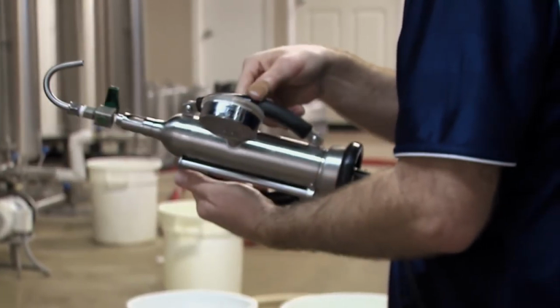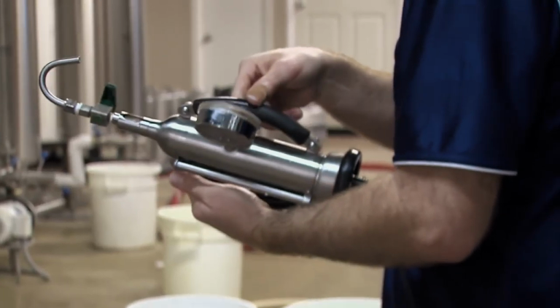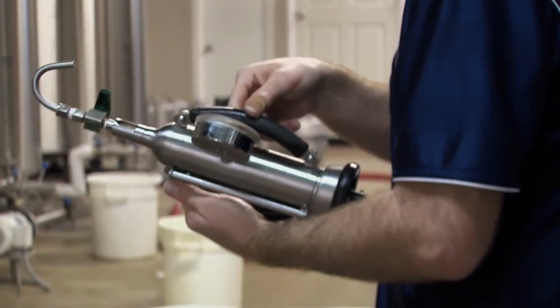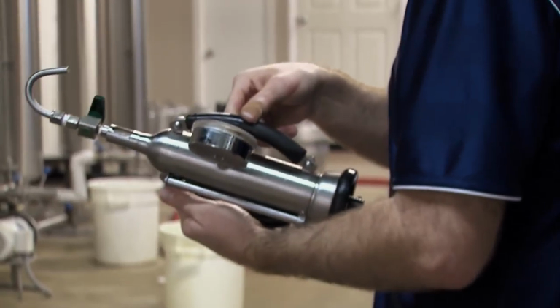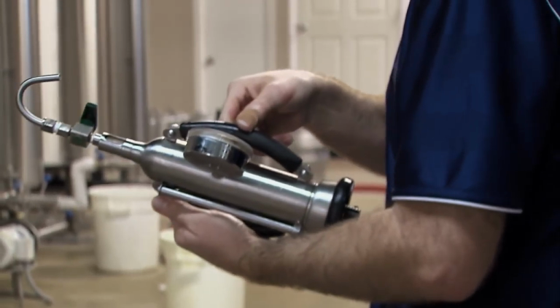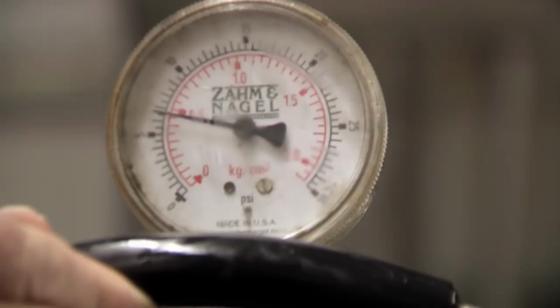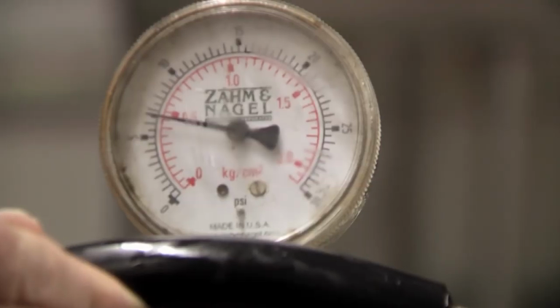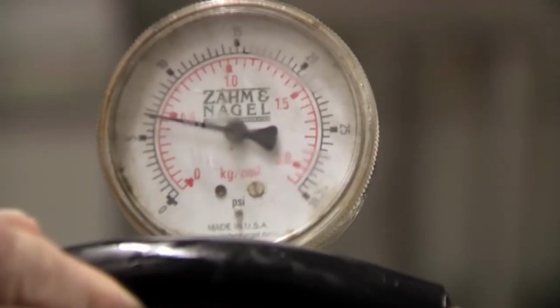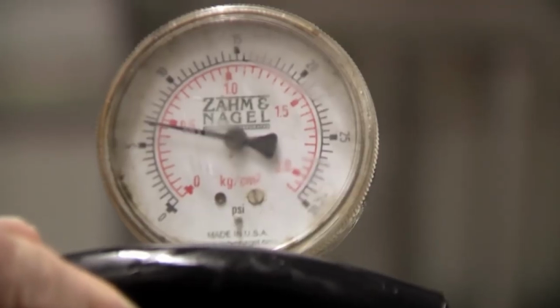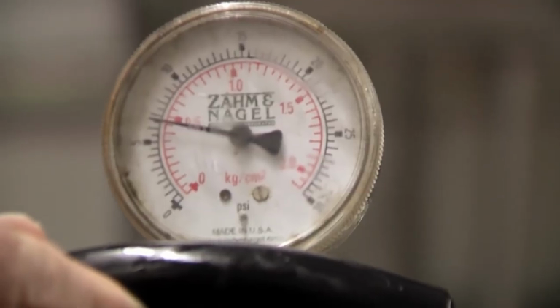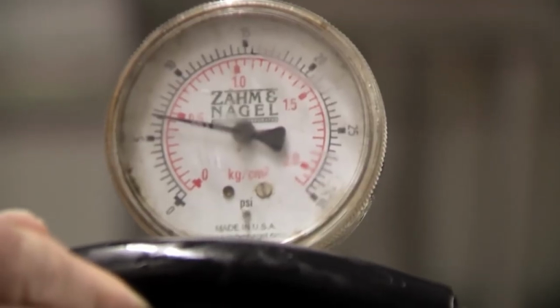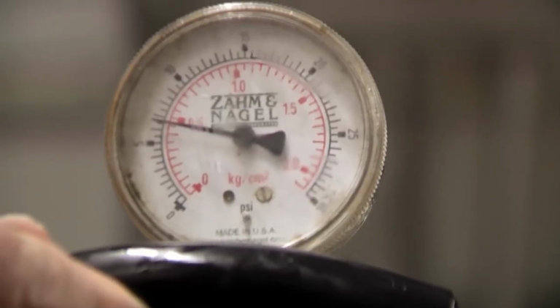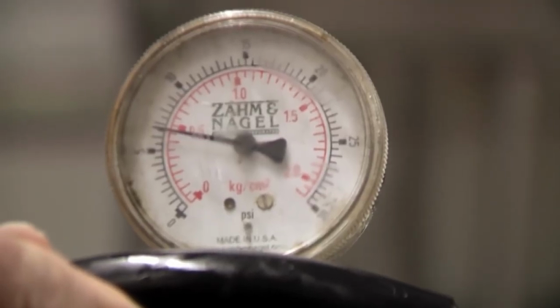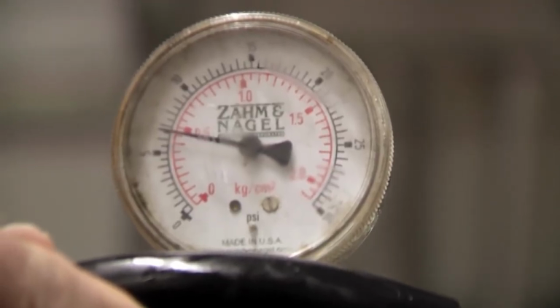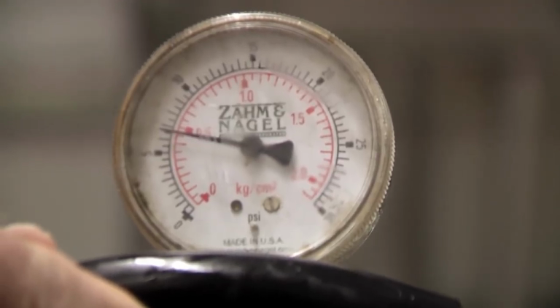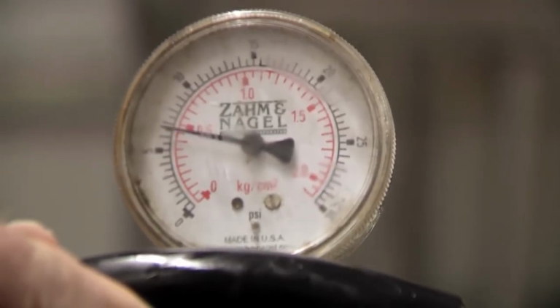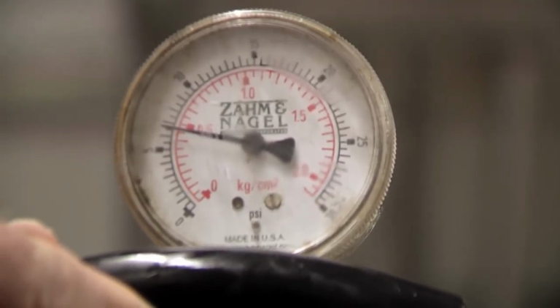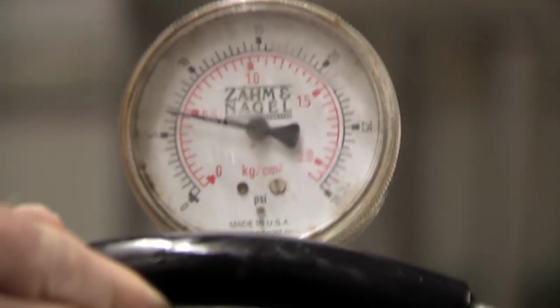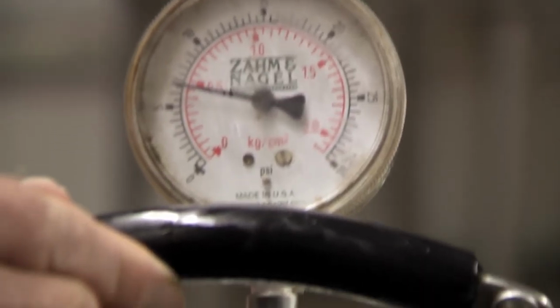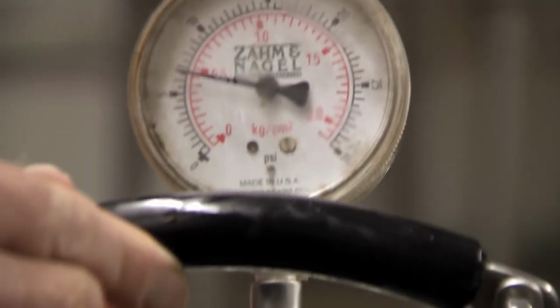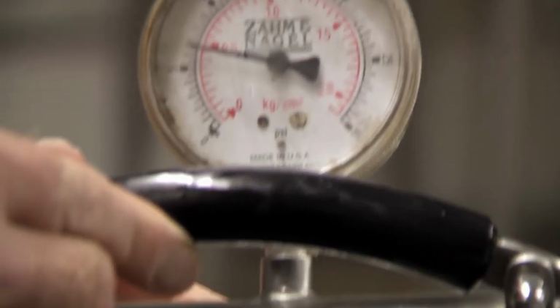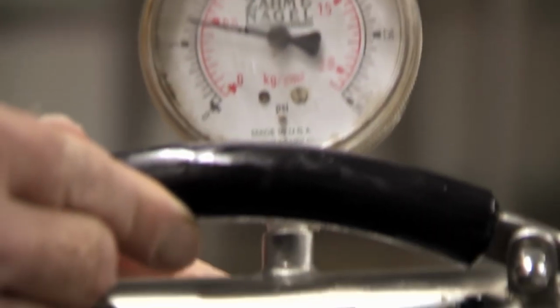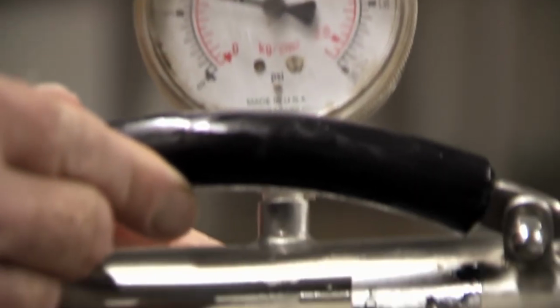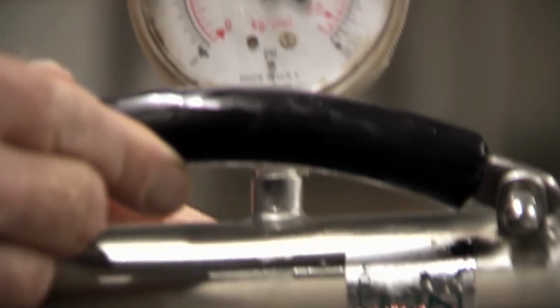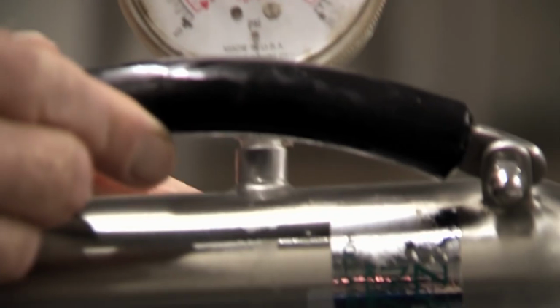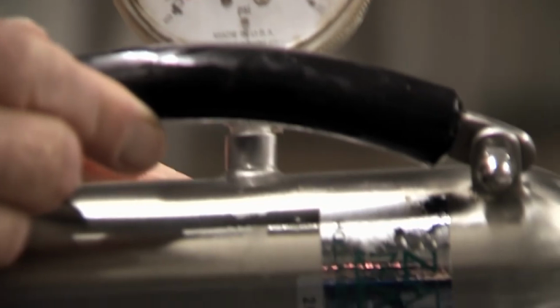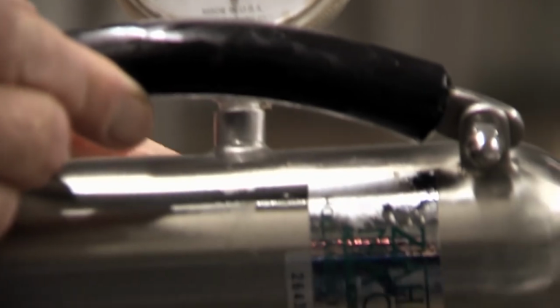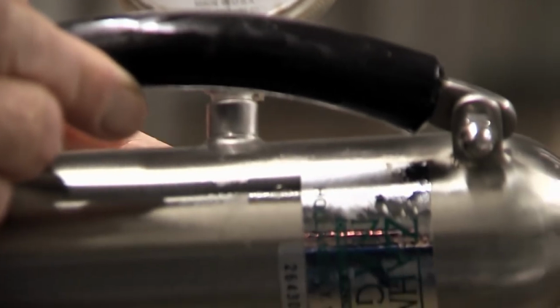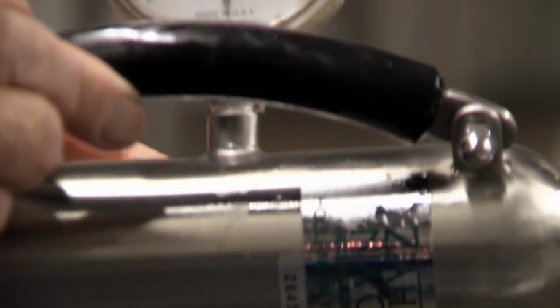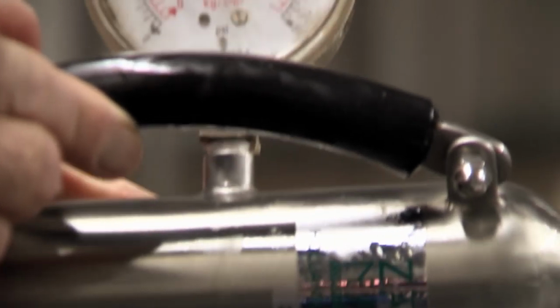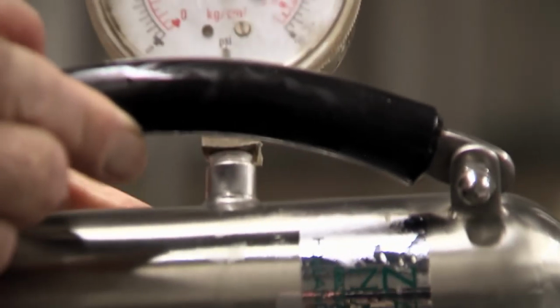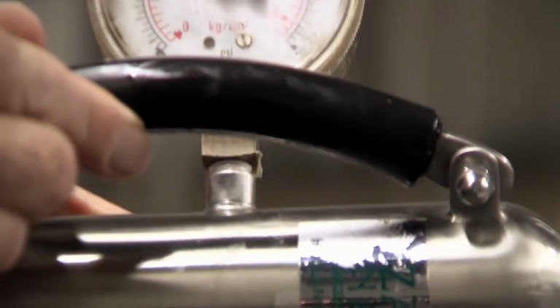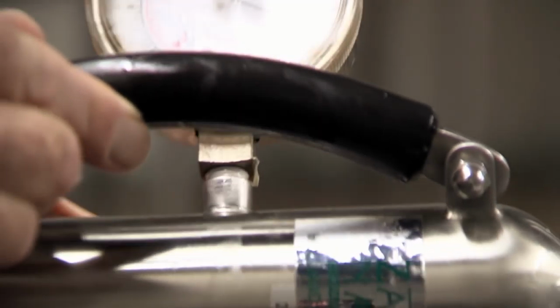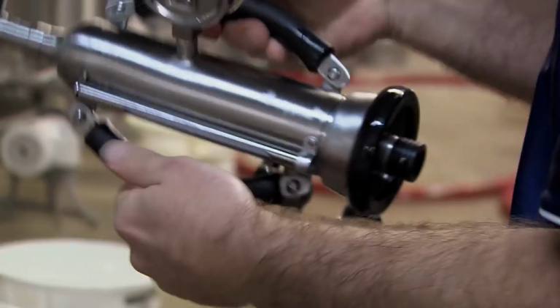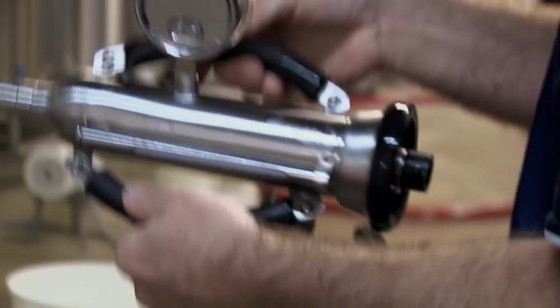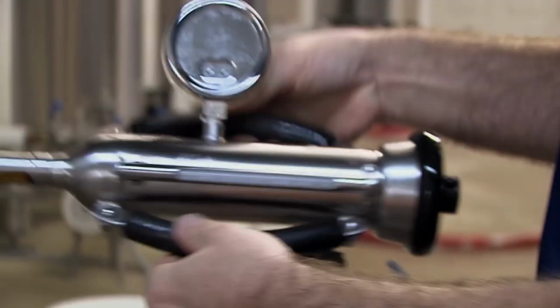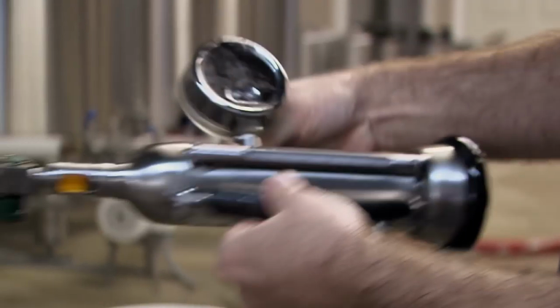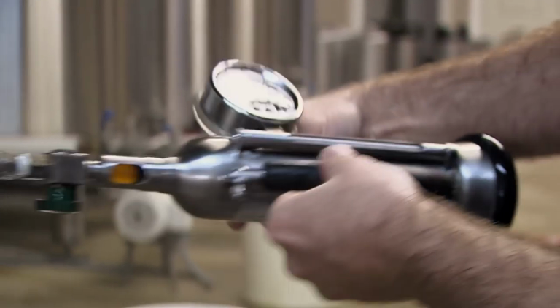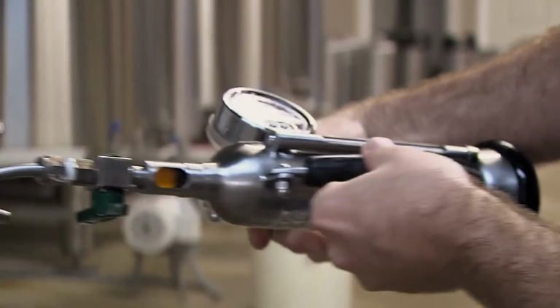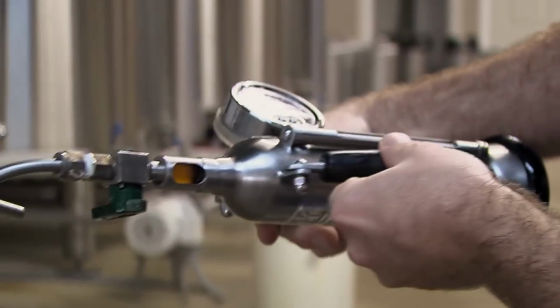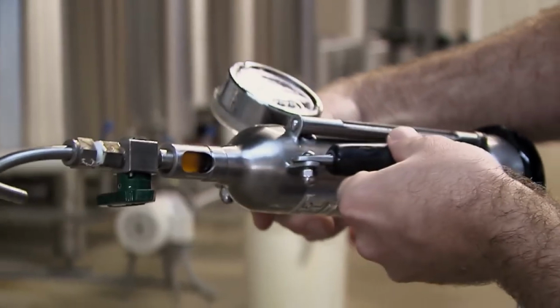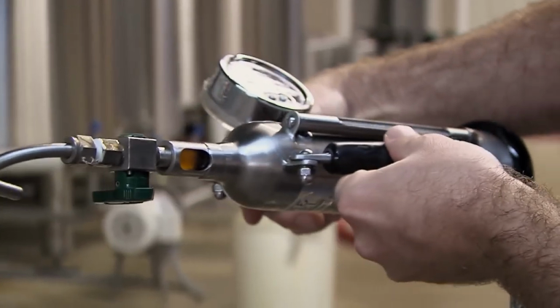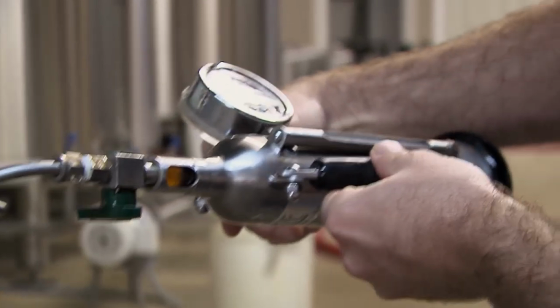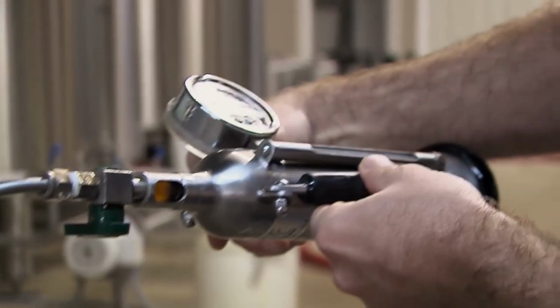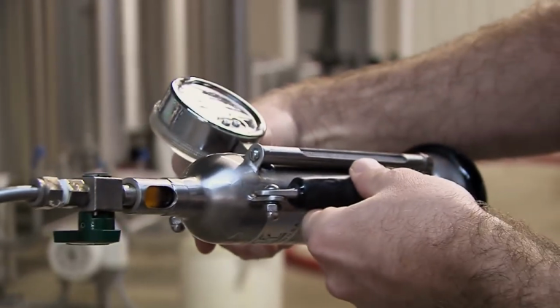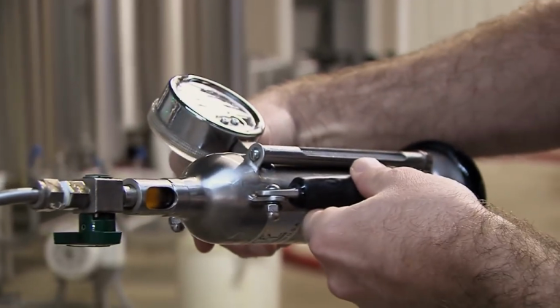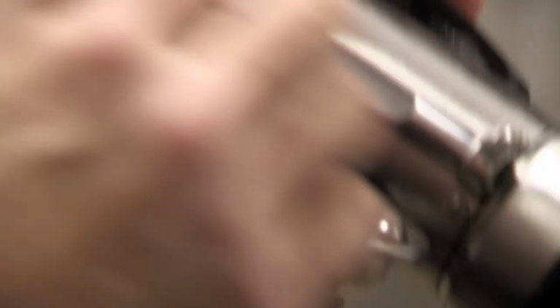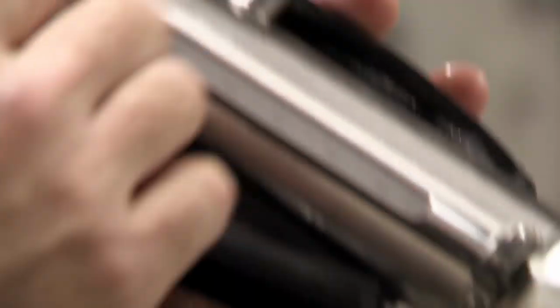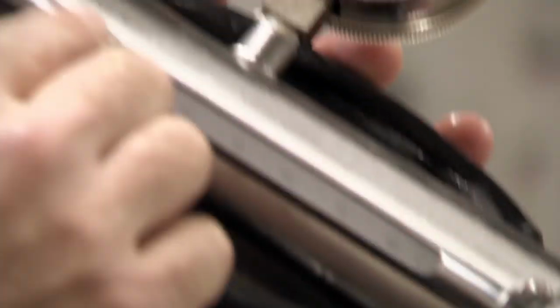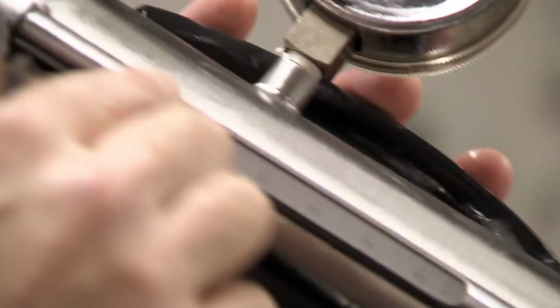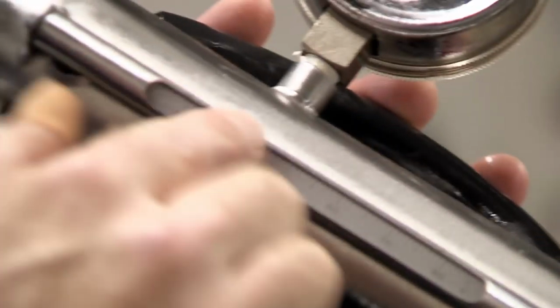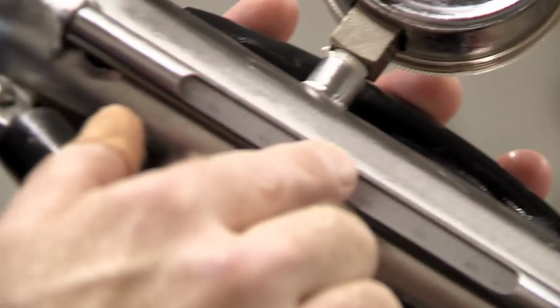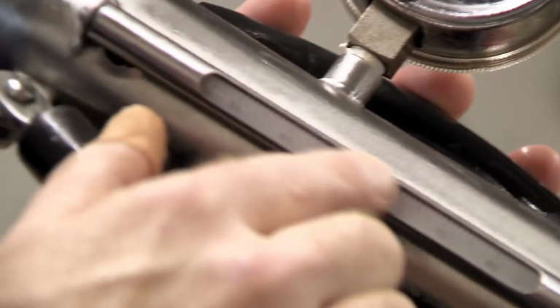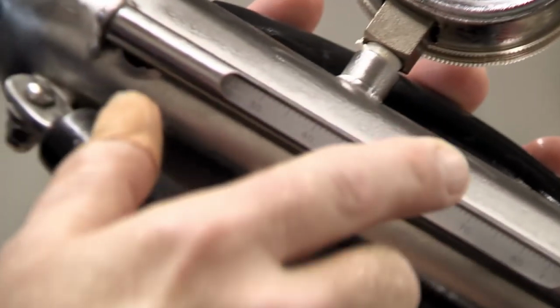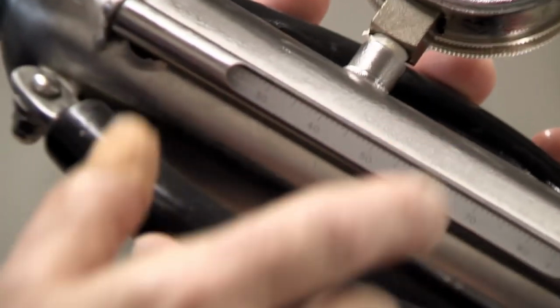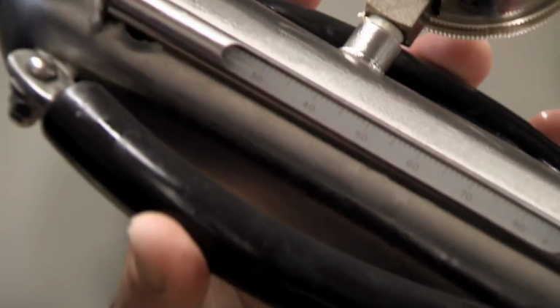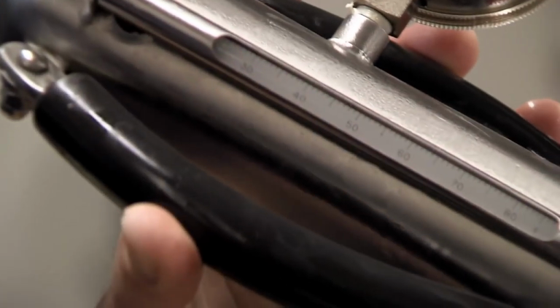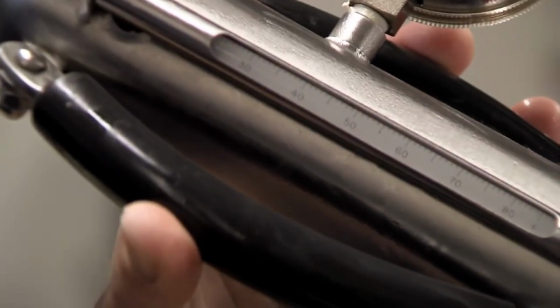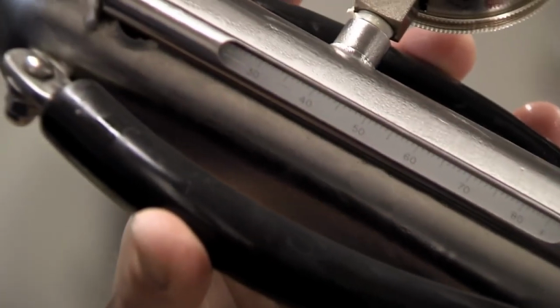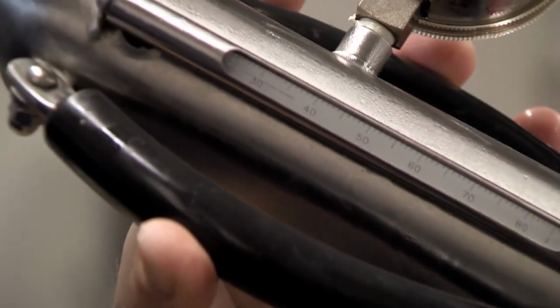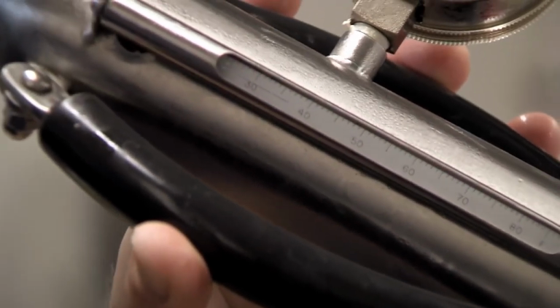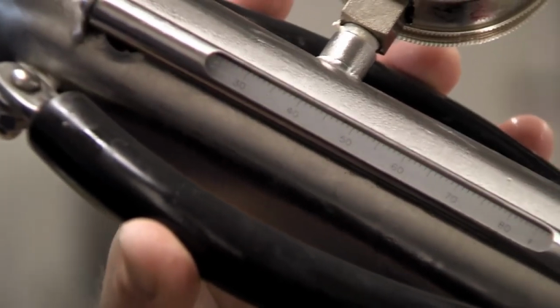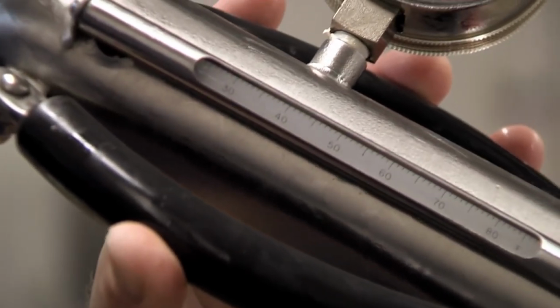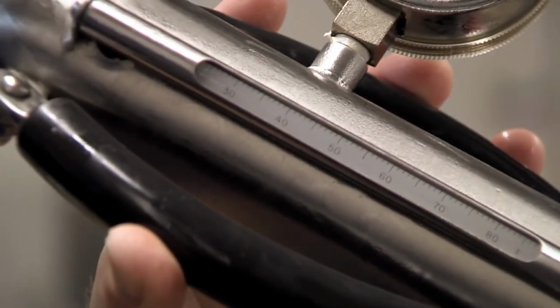The temperature of the beer is used to determine the carbonation level. This tool, a Zahm-Nagel, measures the PSI and temperature of the beer, which can then be used to determine the carbonation level.